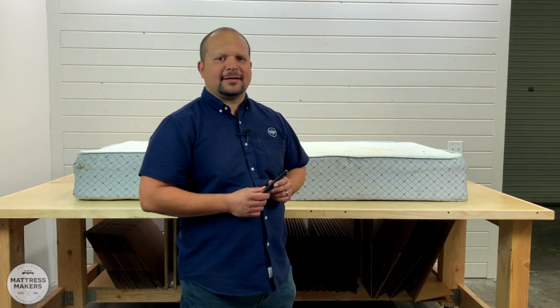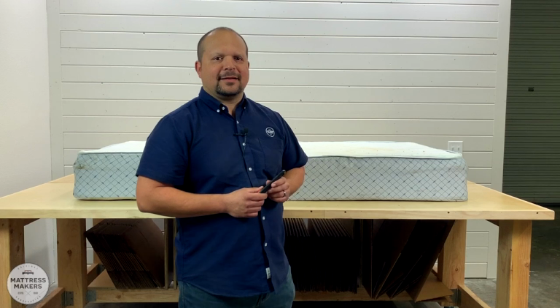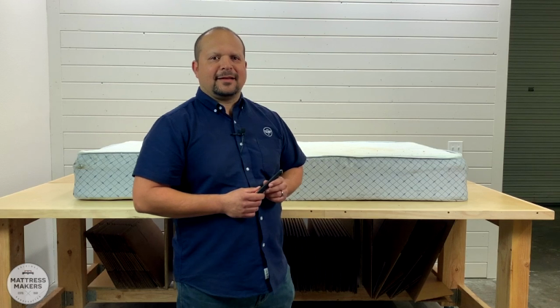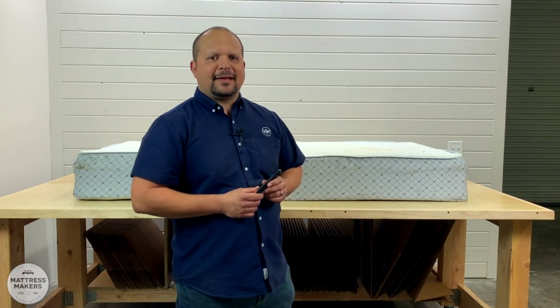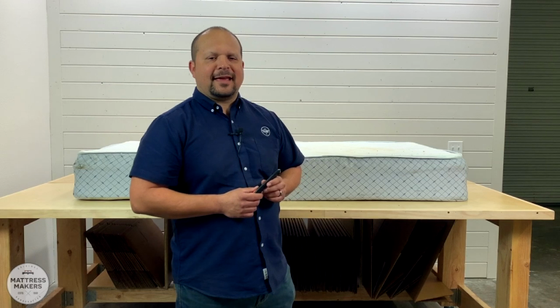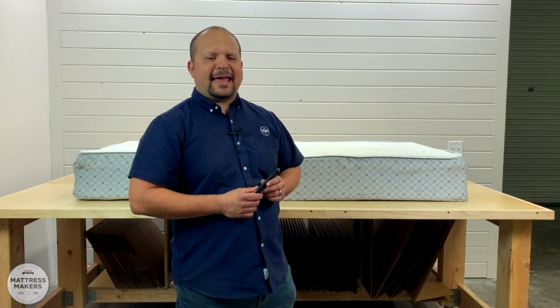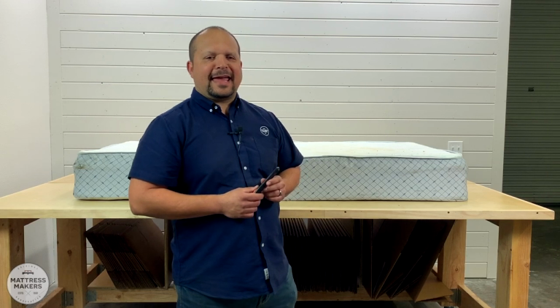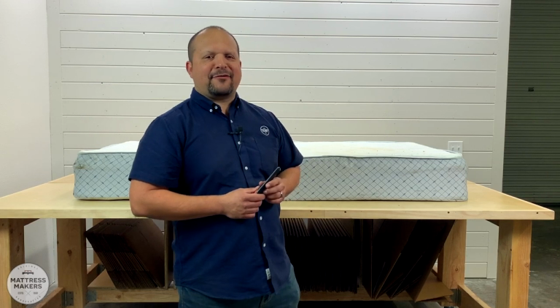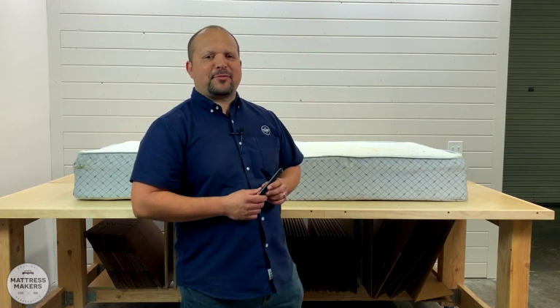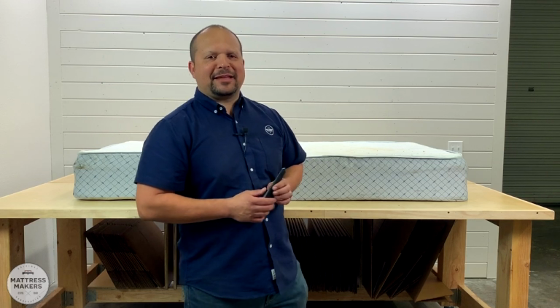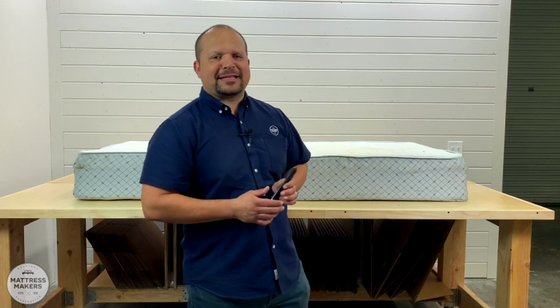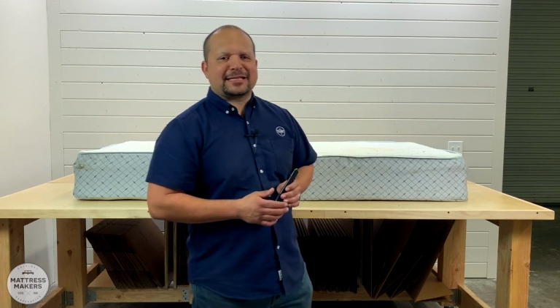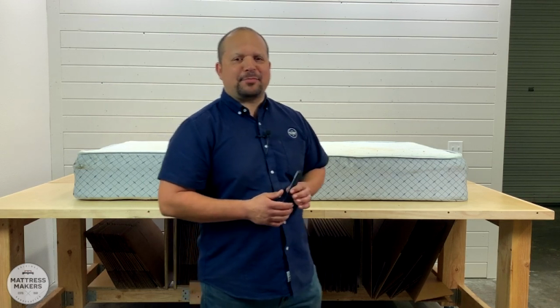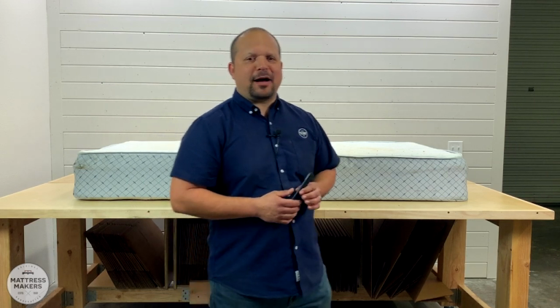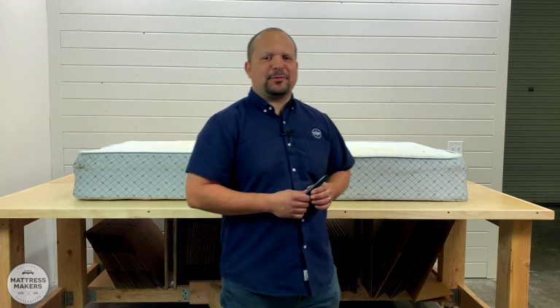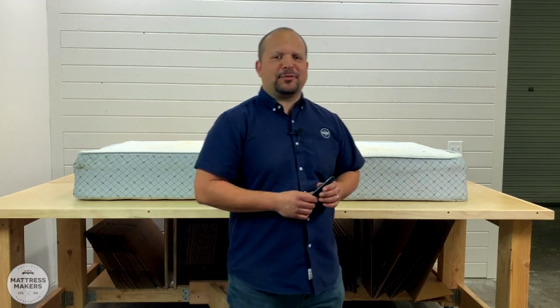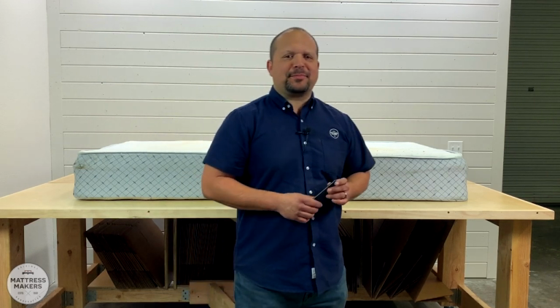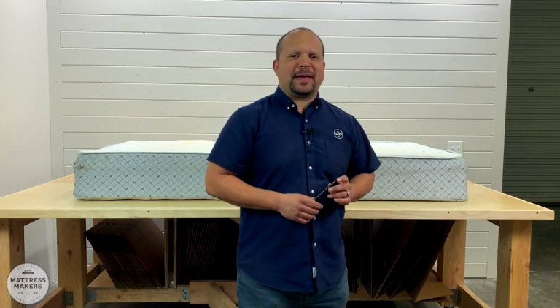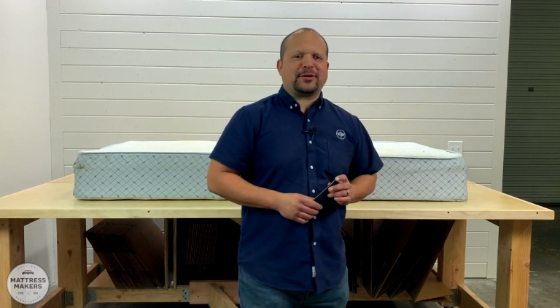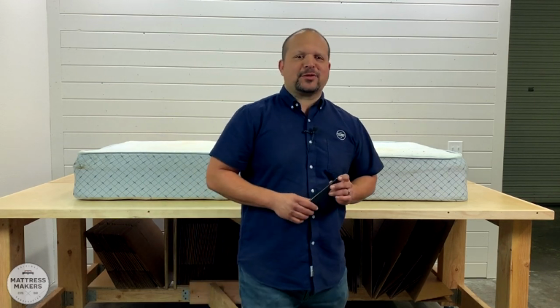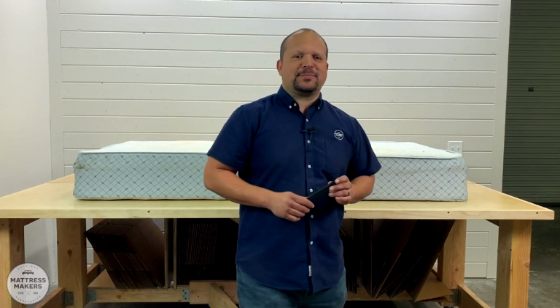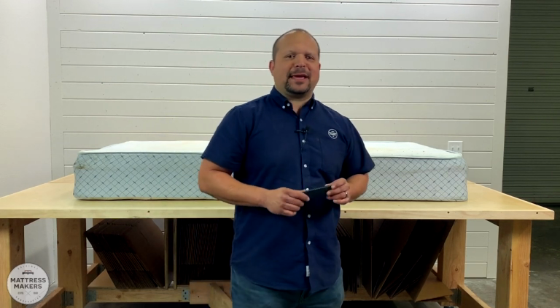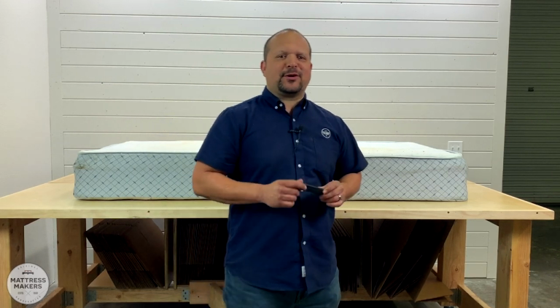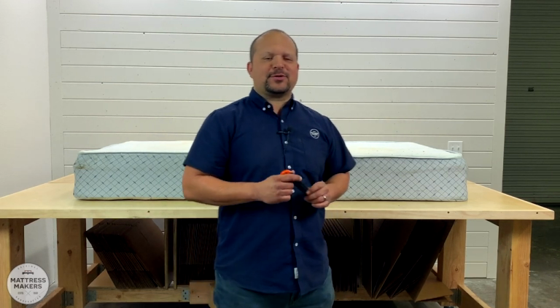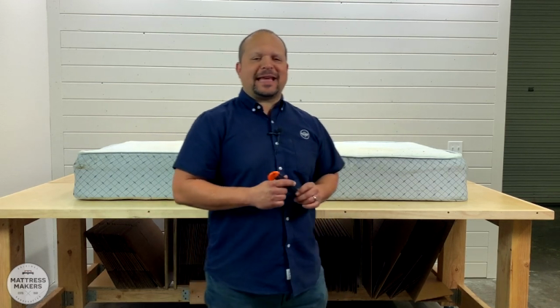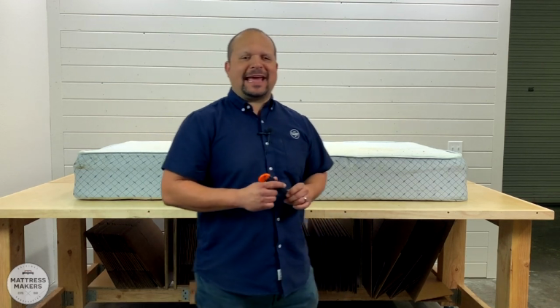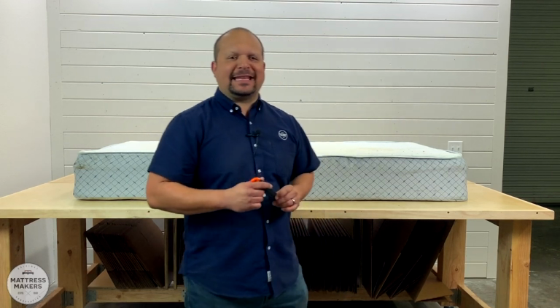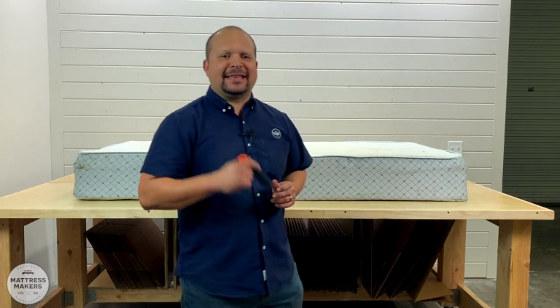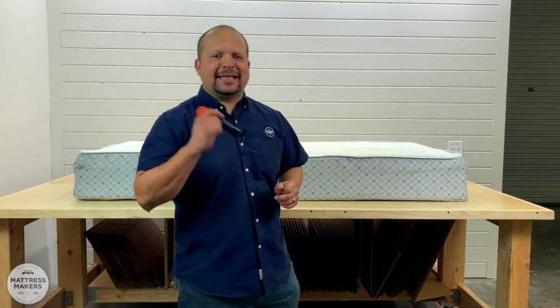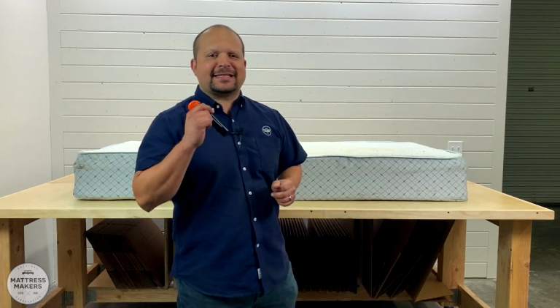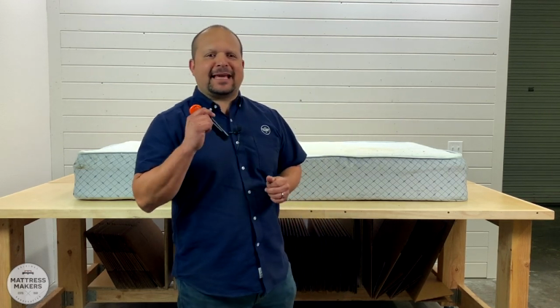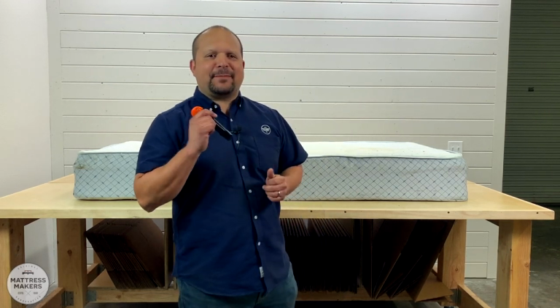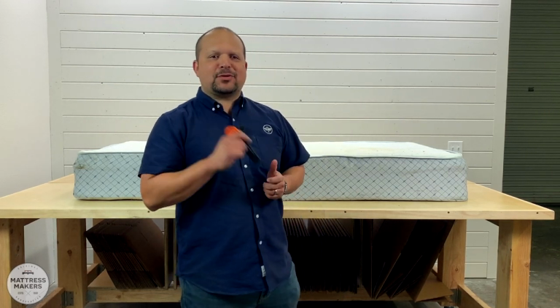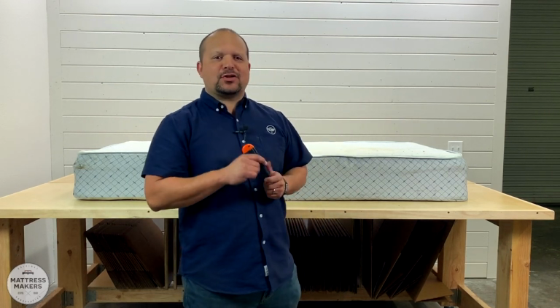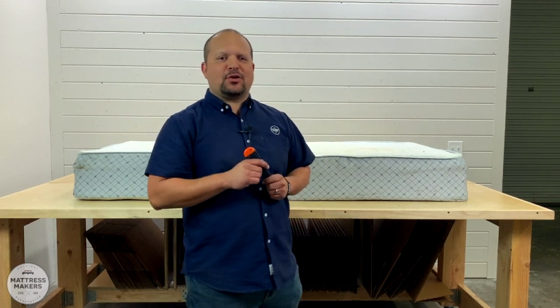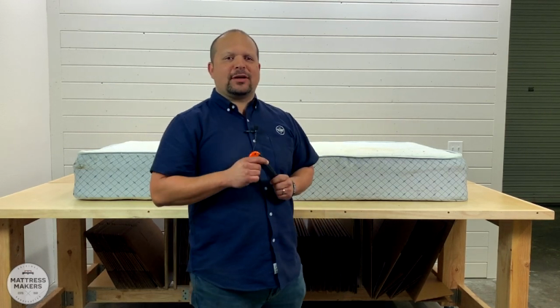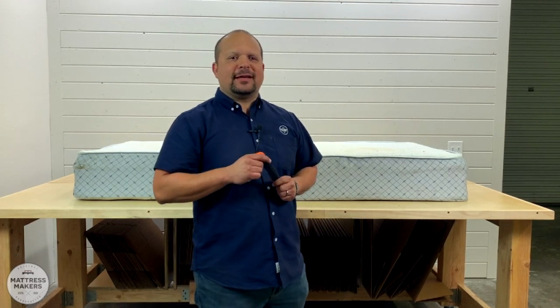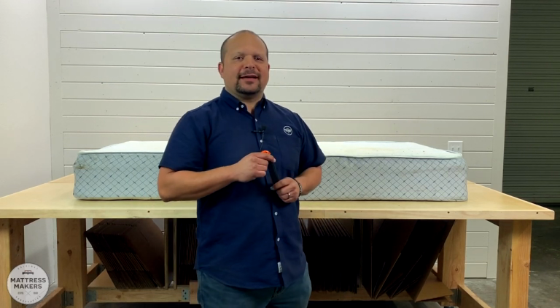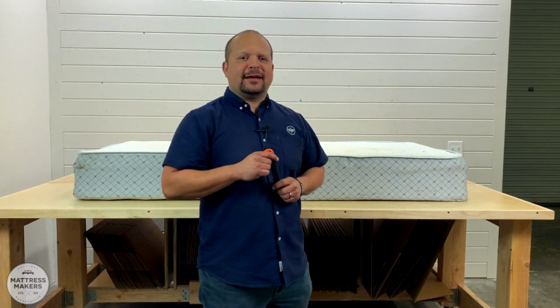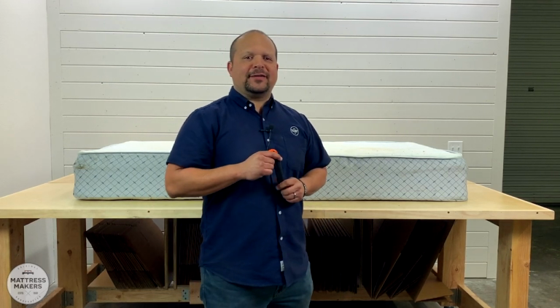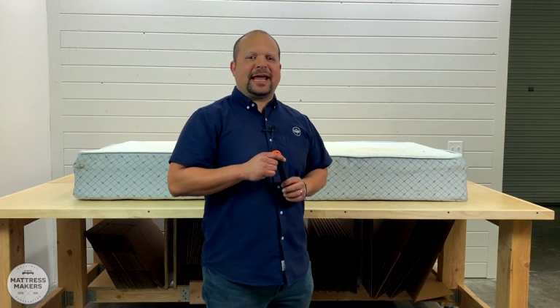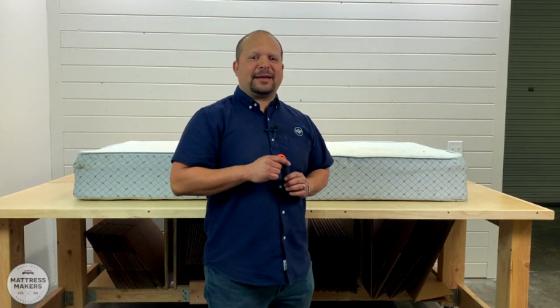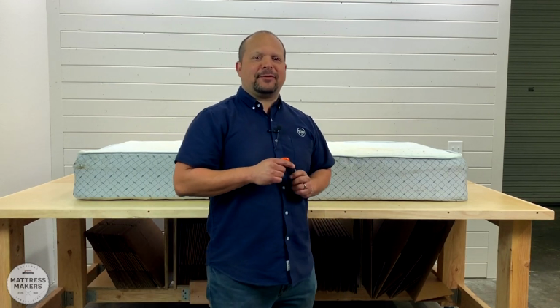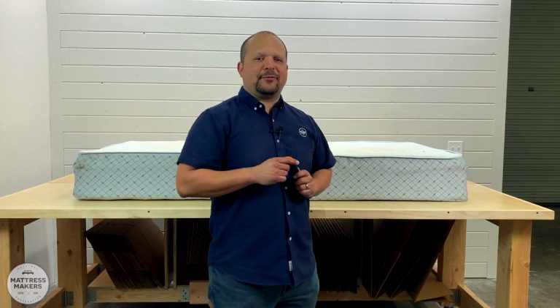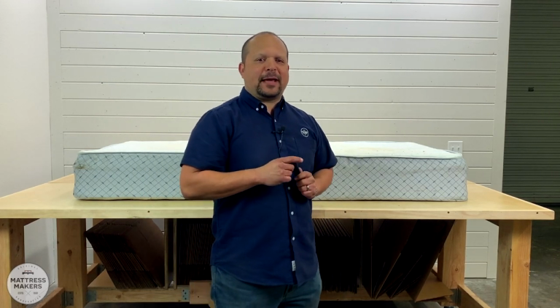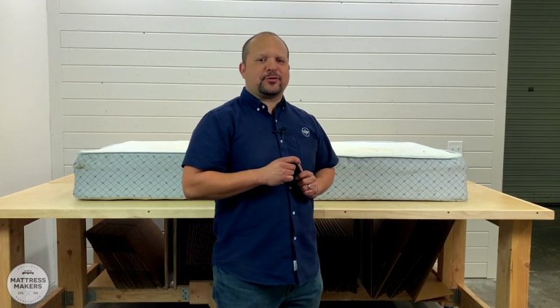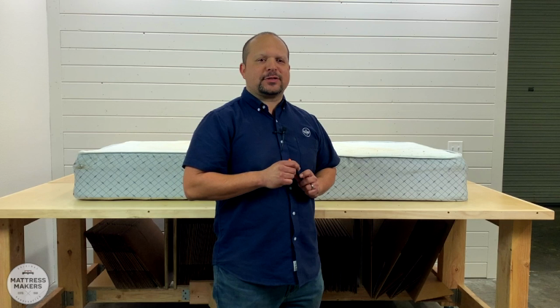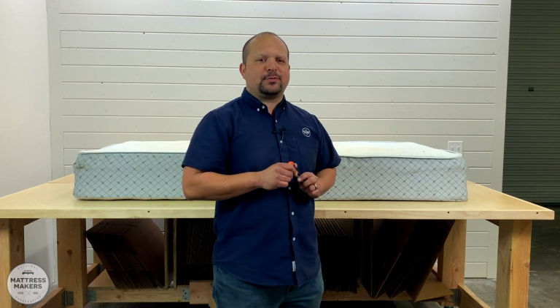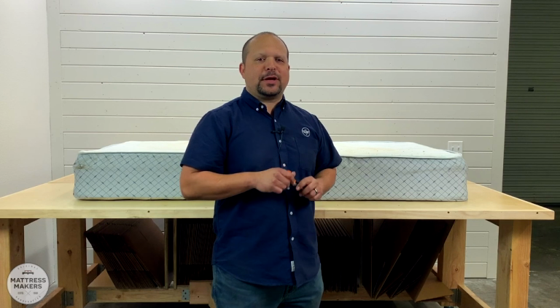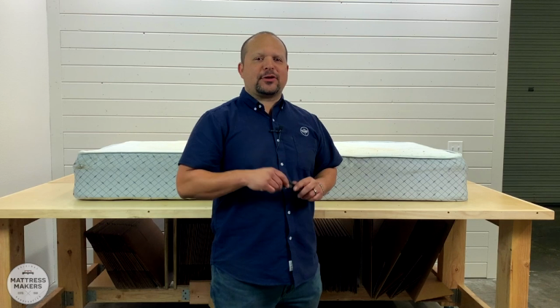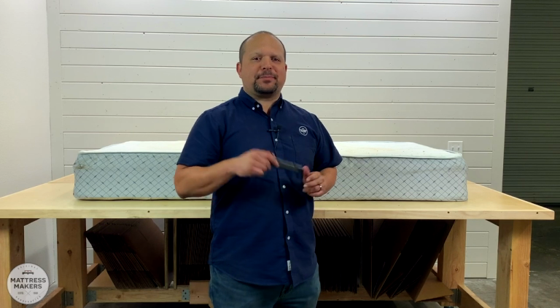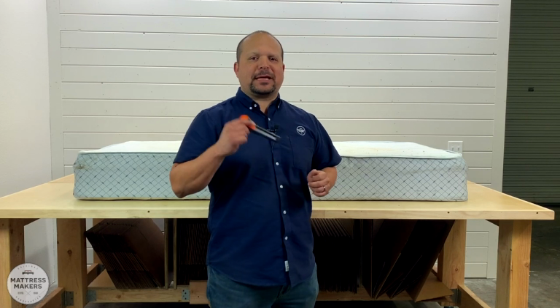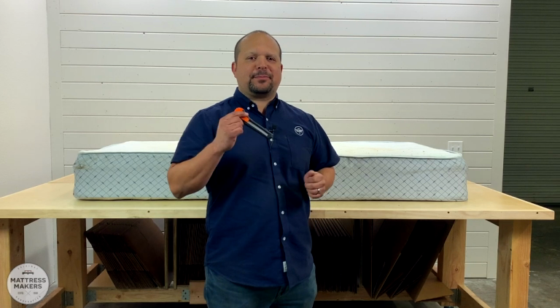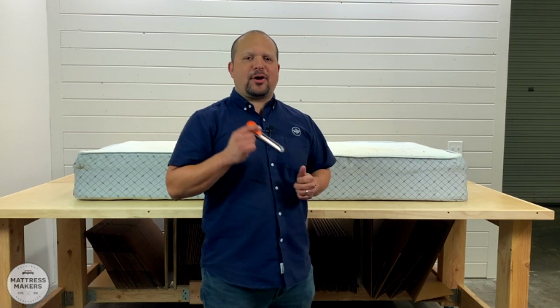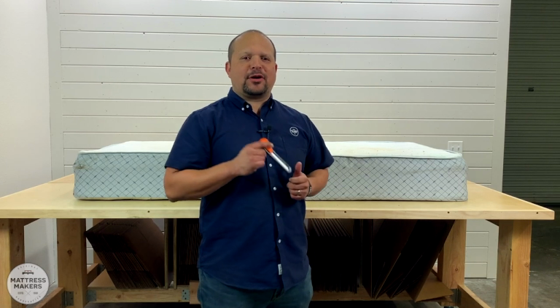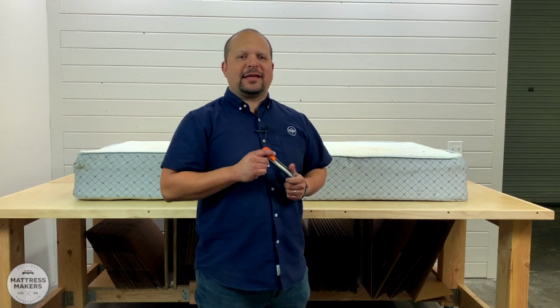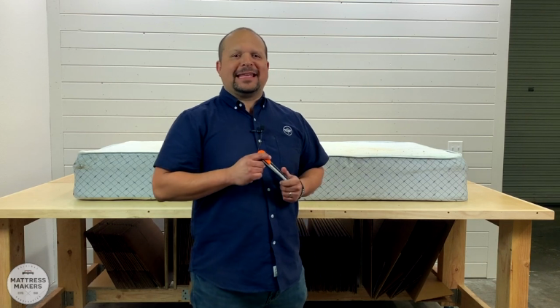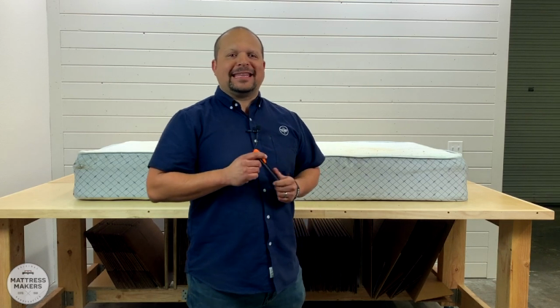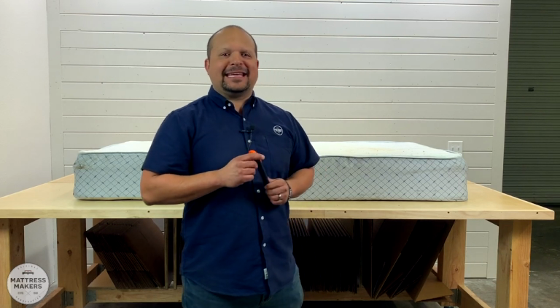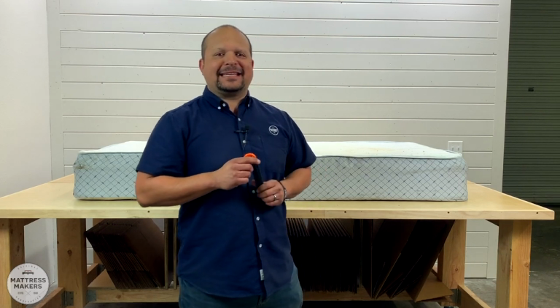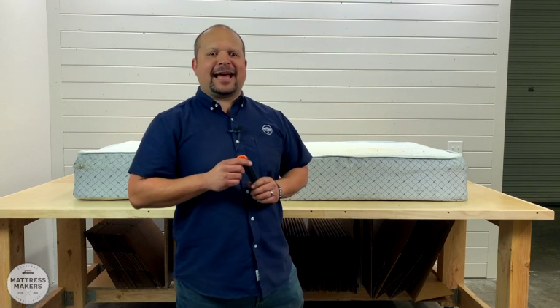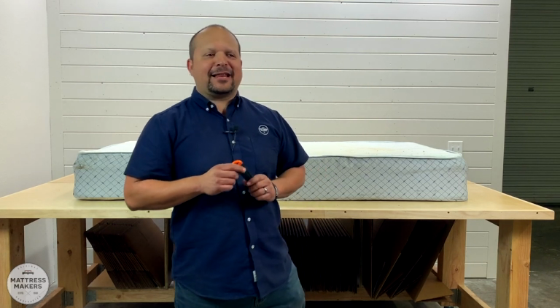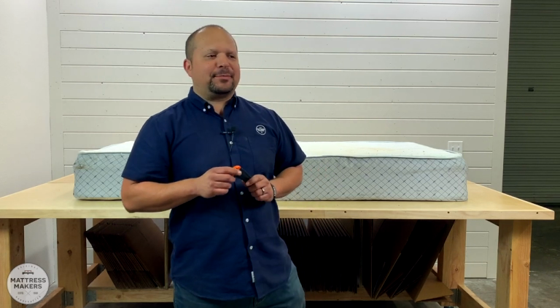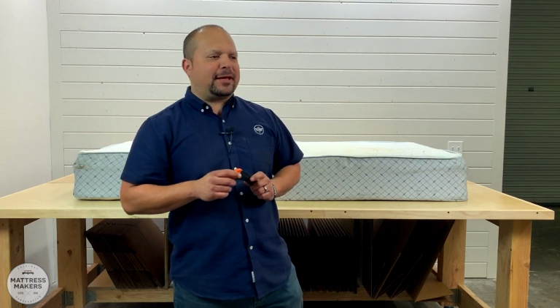Hey everybody, this is Papa with Mattress Makers, and in this episode of Anatomy of a Mattress, we are going to pick apart the entire bed.